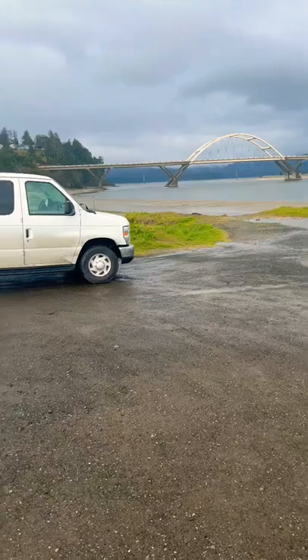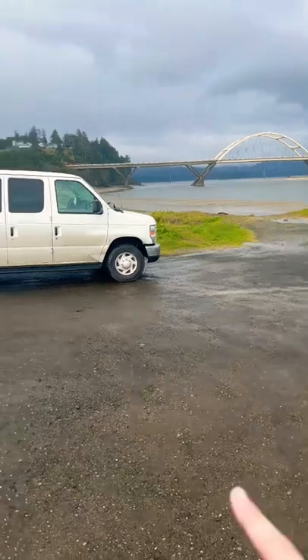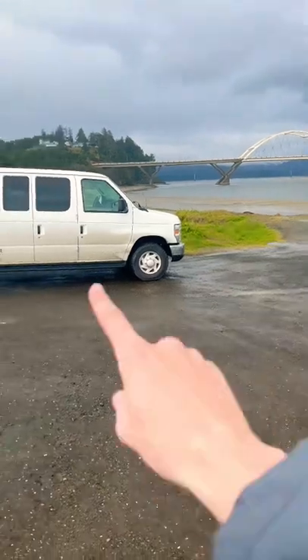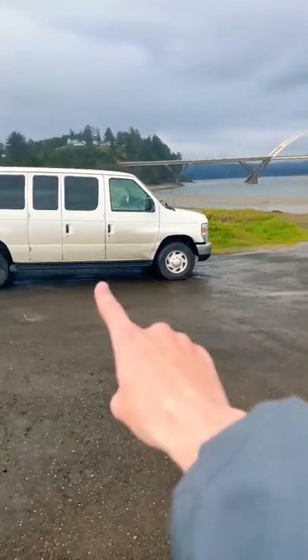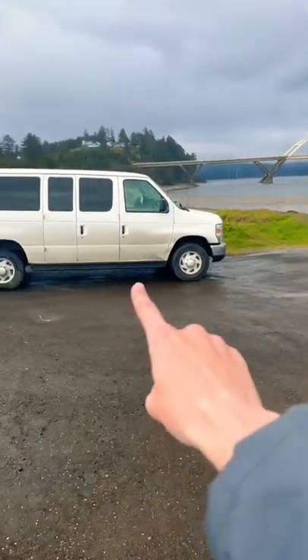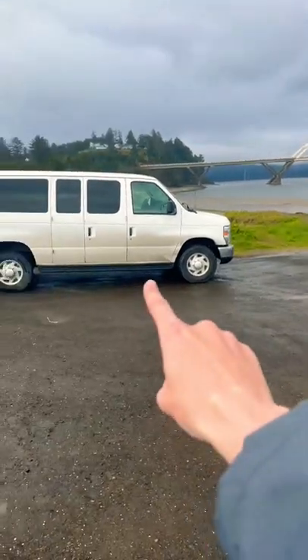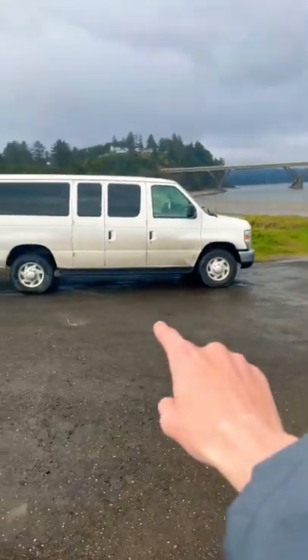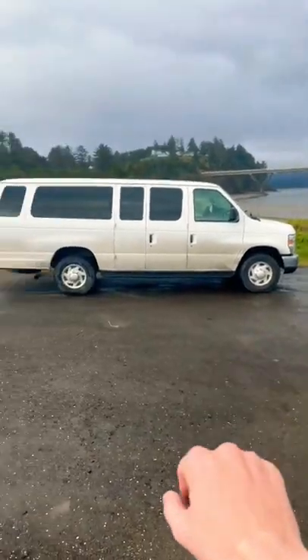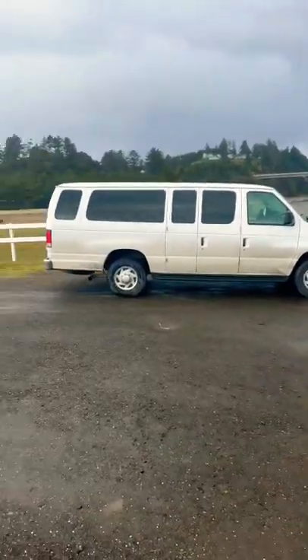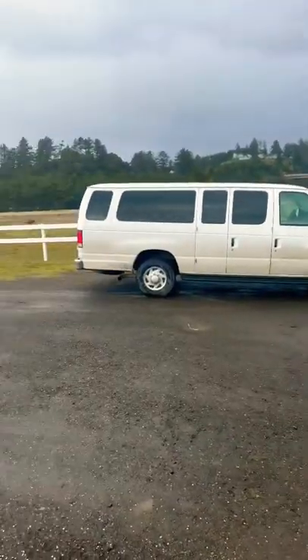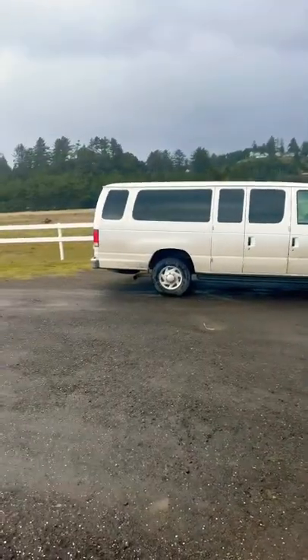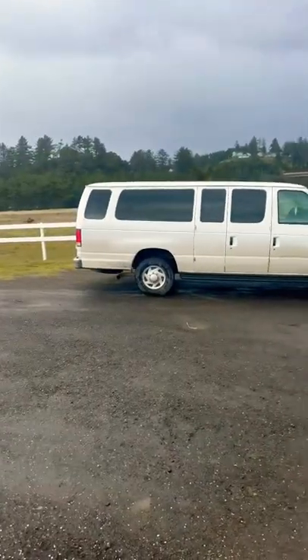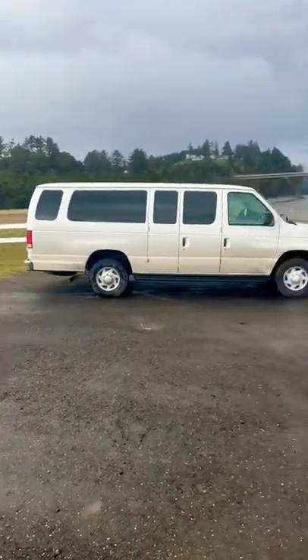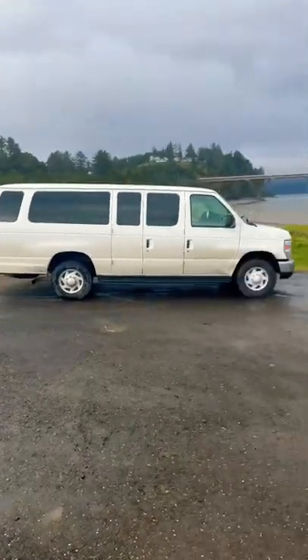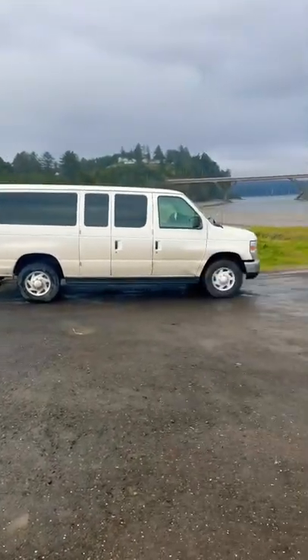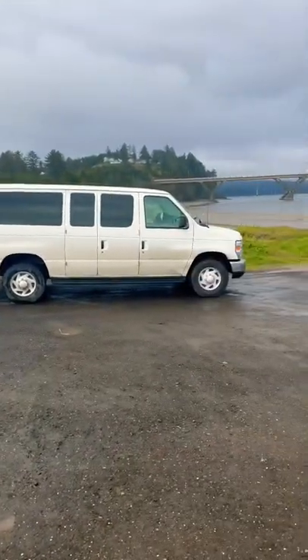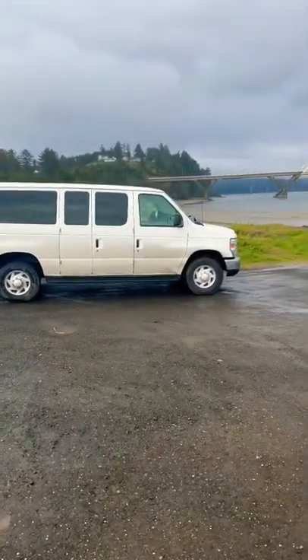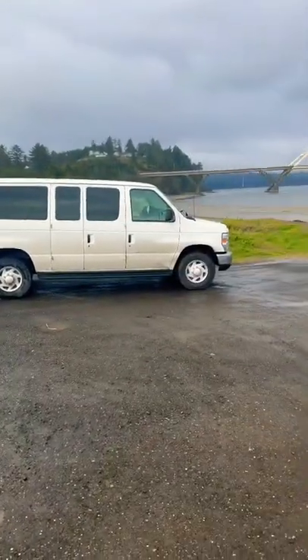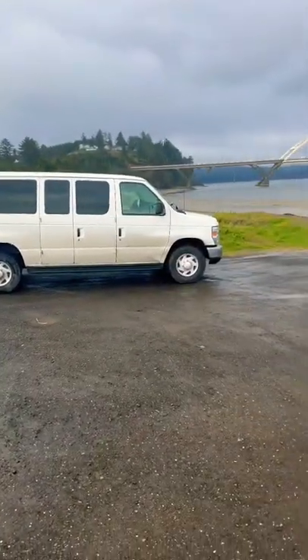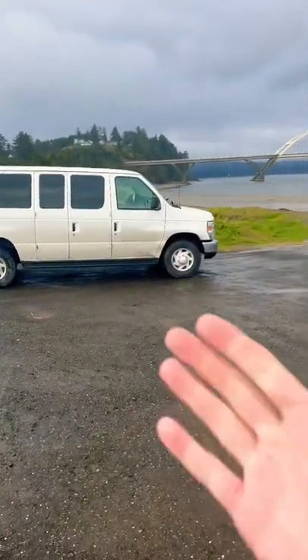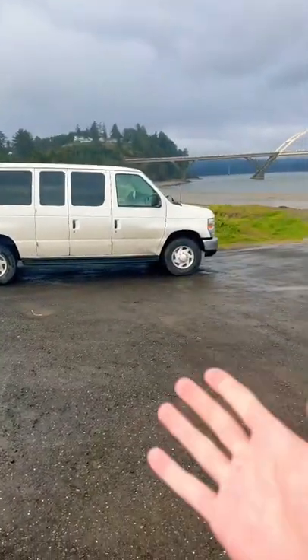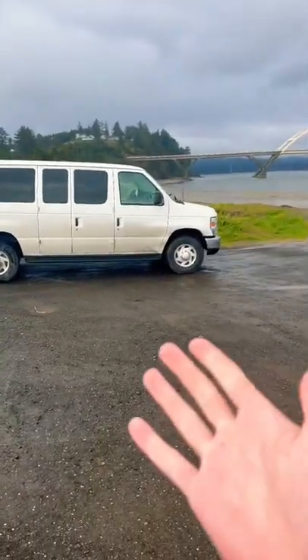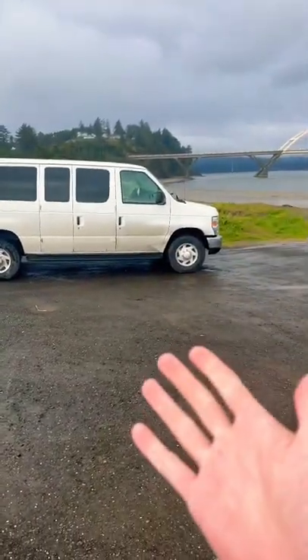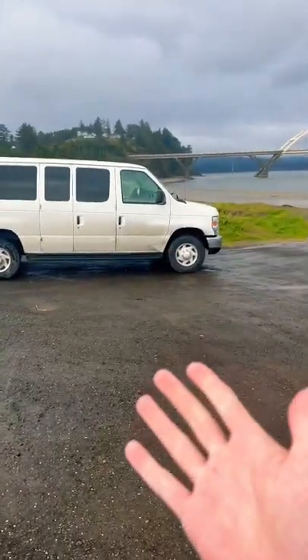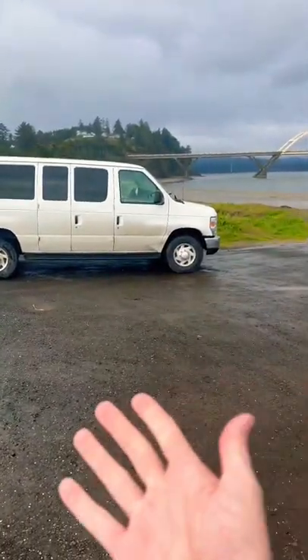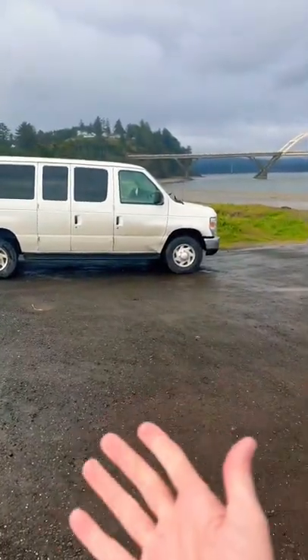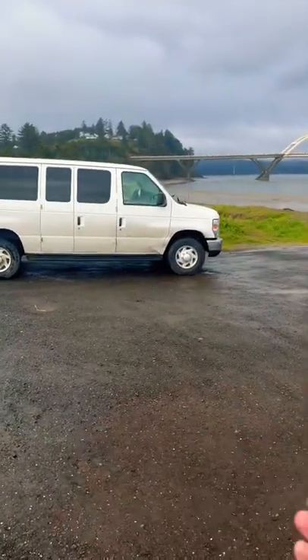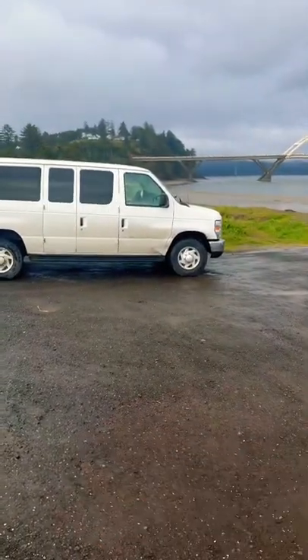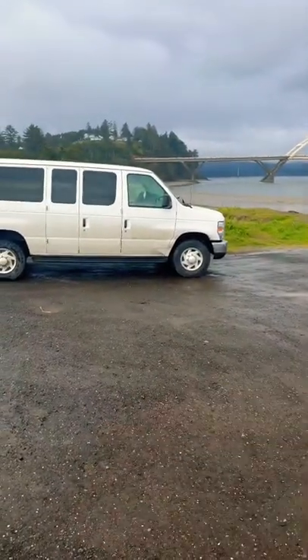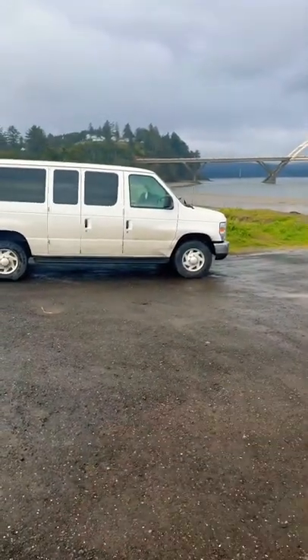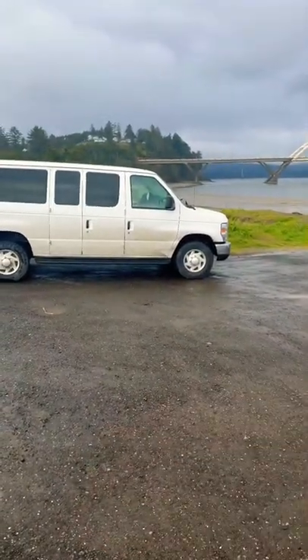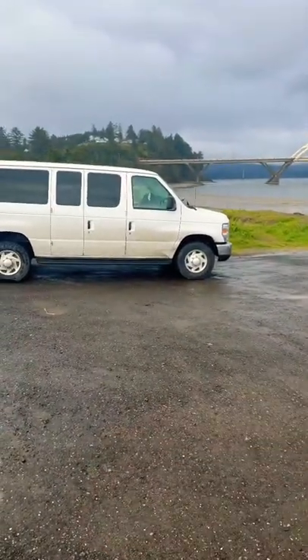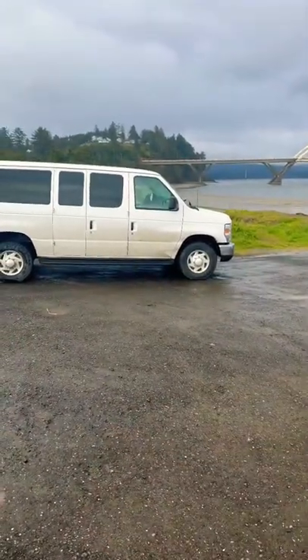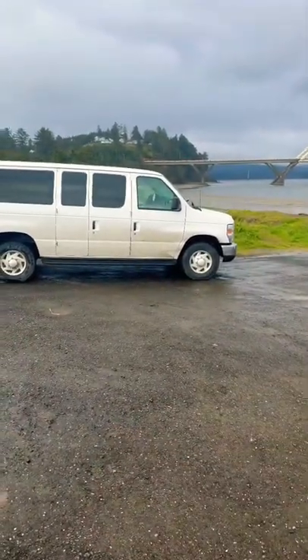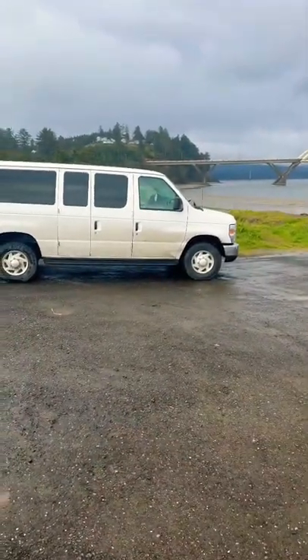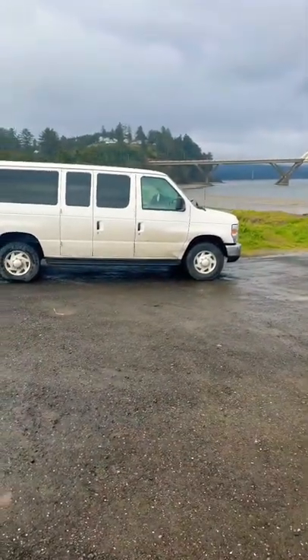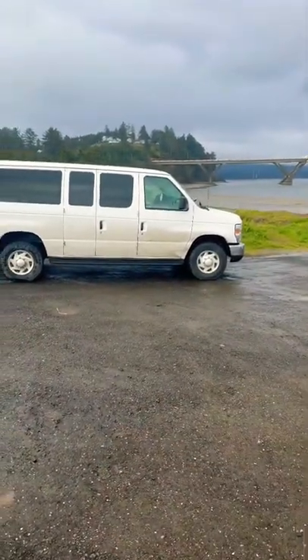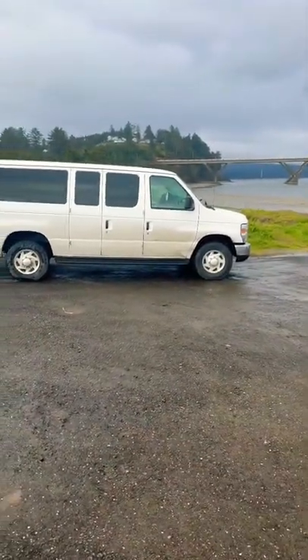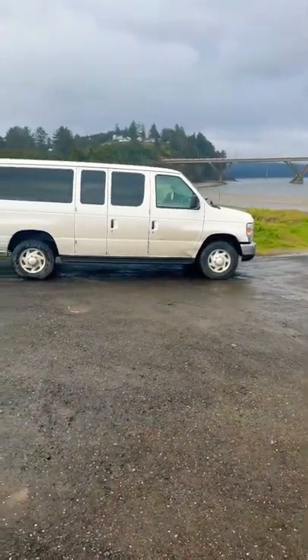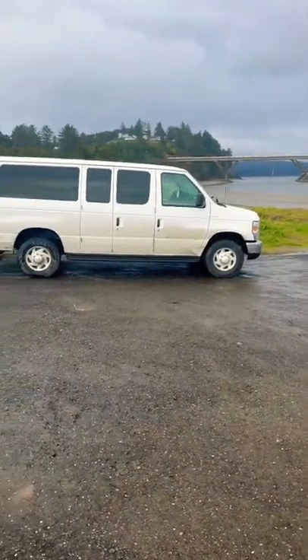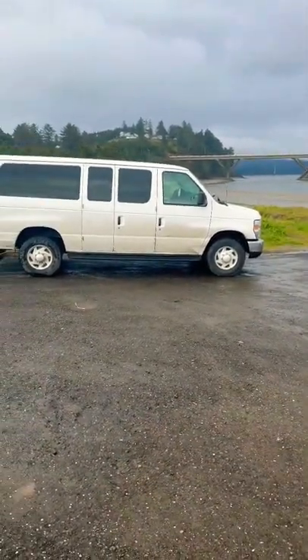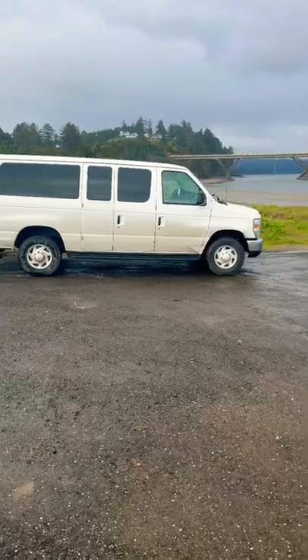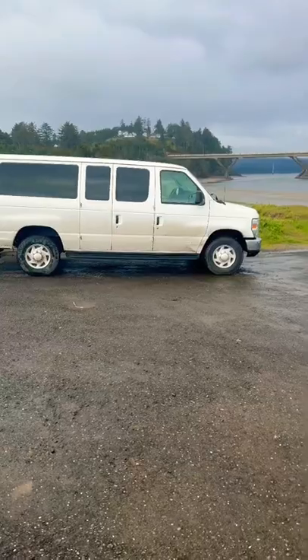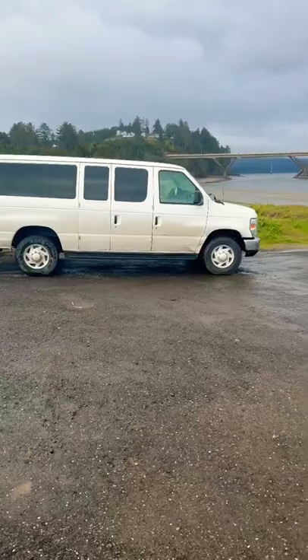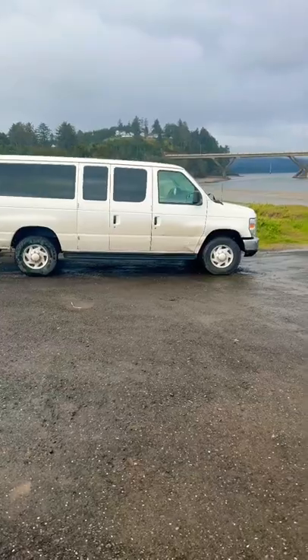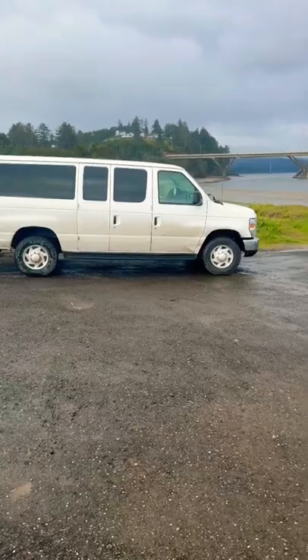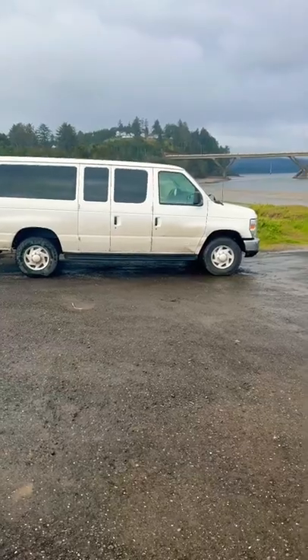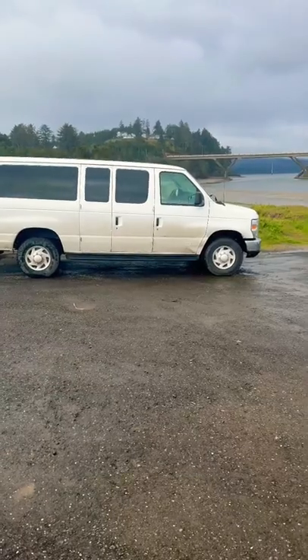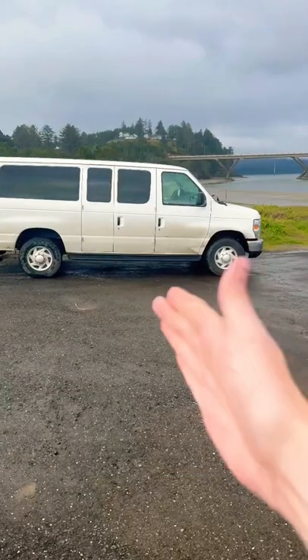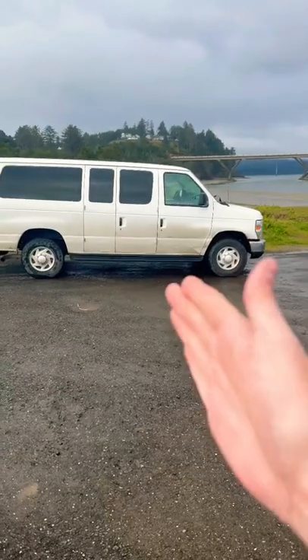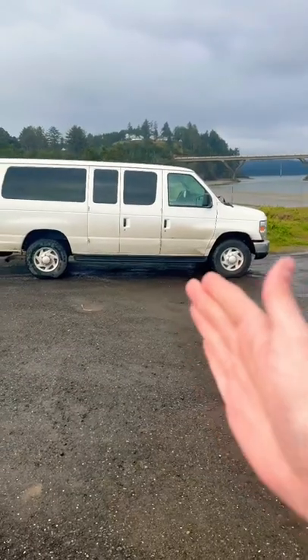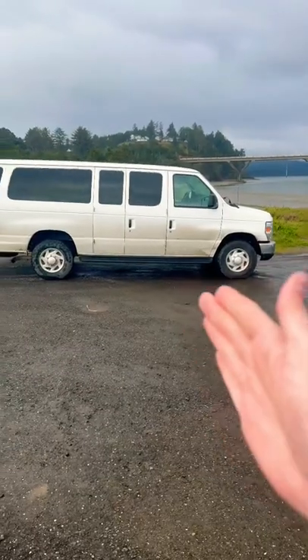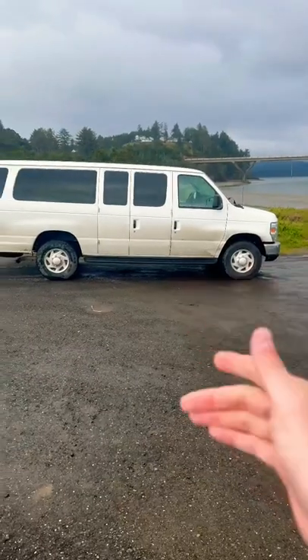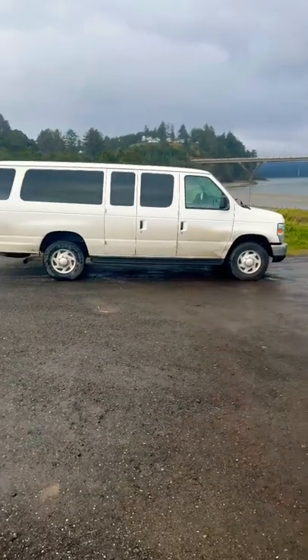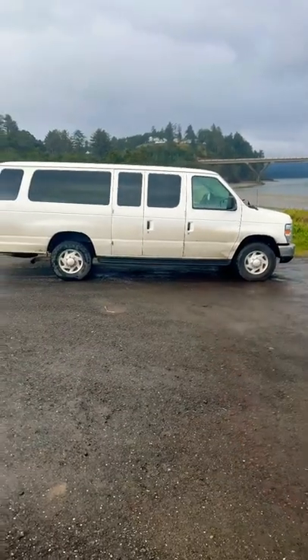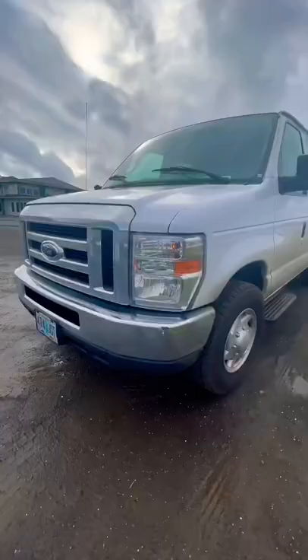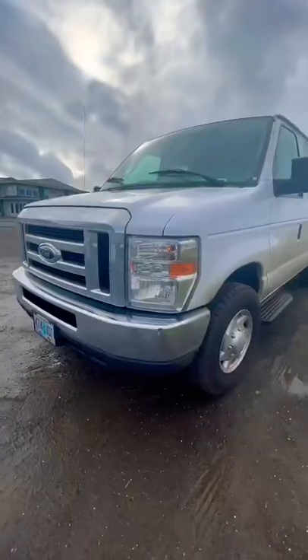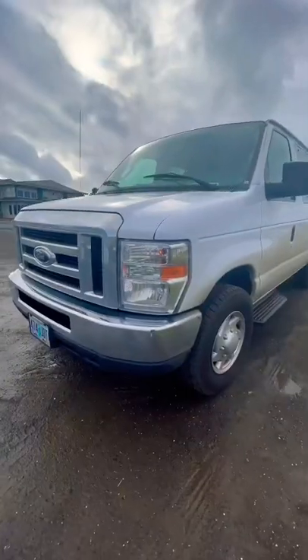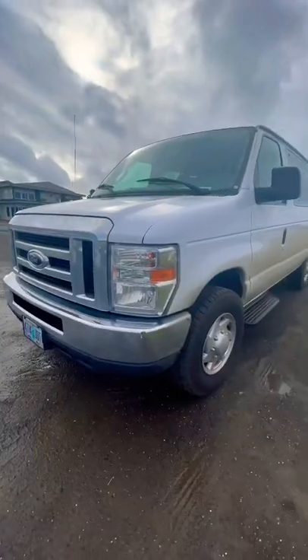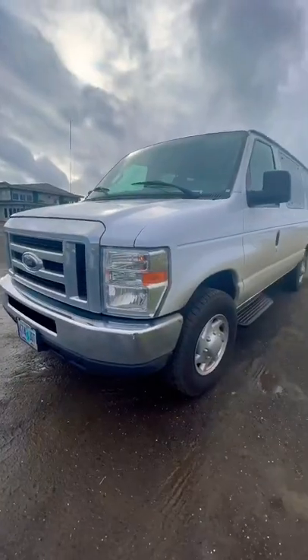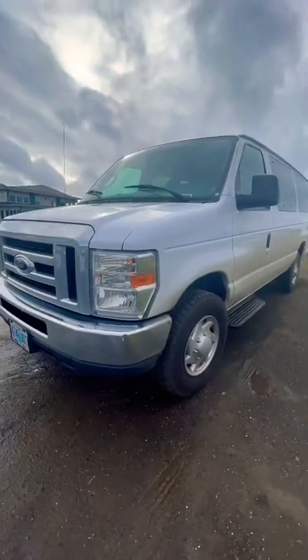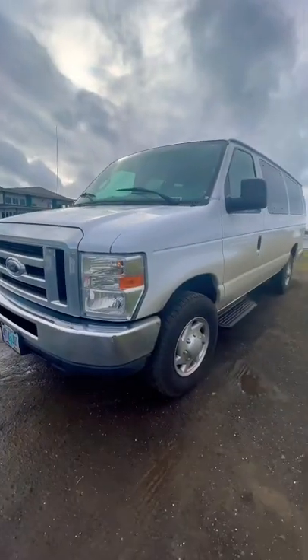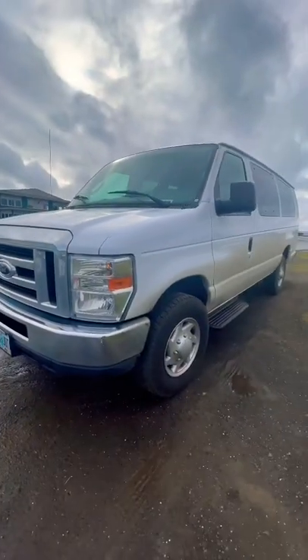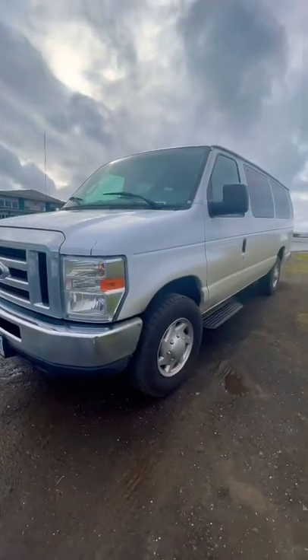This is my ocean animal rescue van, and I know right now it kind of just looks like a creepy white creeper van, but I promise you once I'm done building it, it's going to be an awesome animal rescue machine.